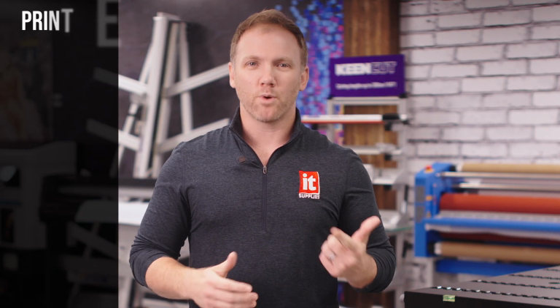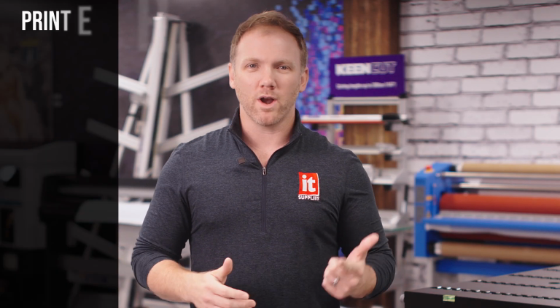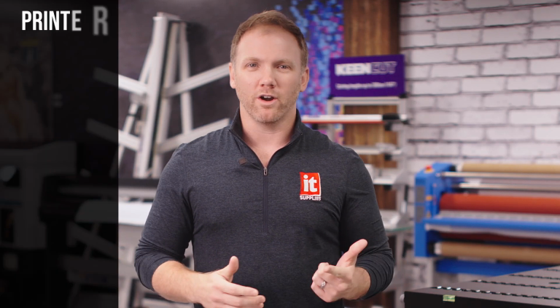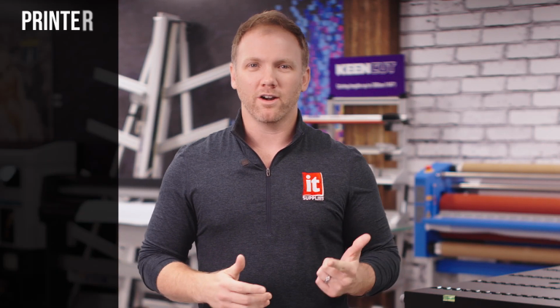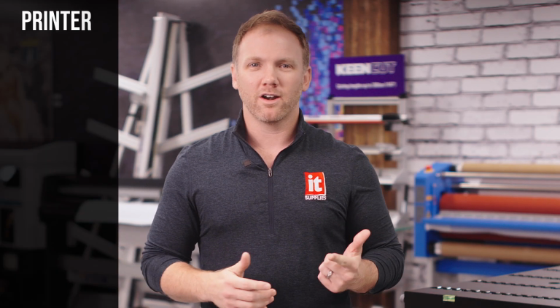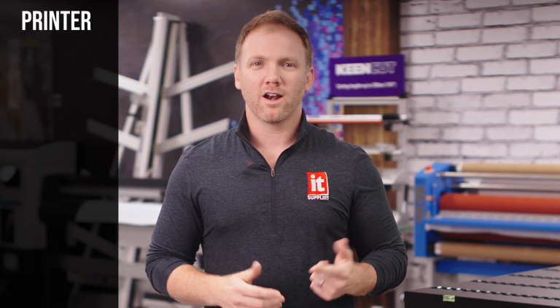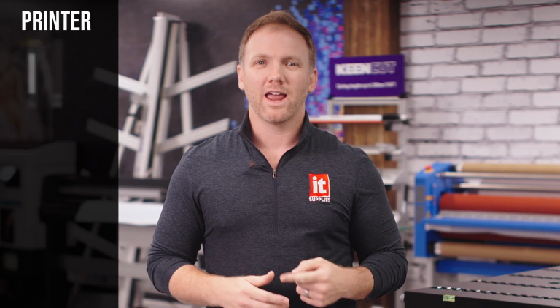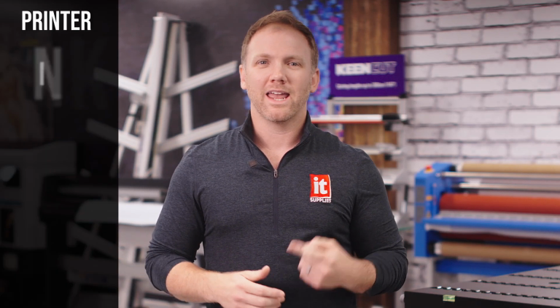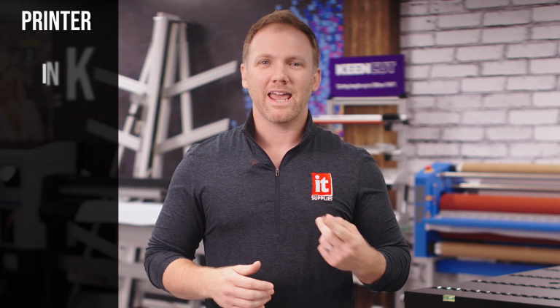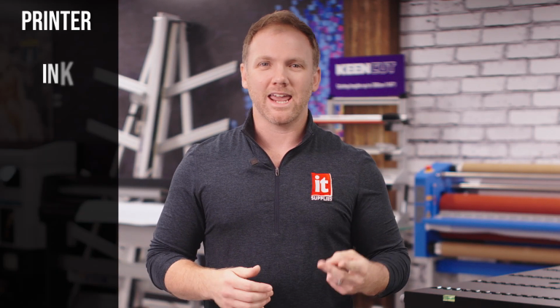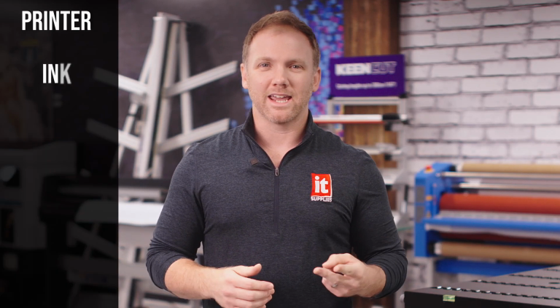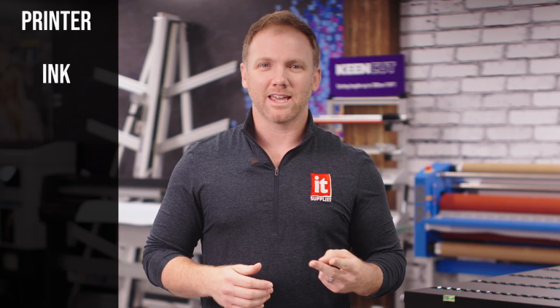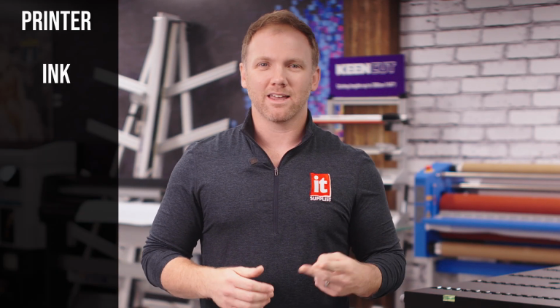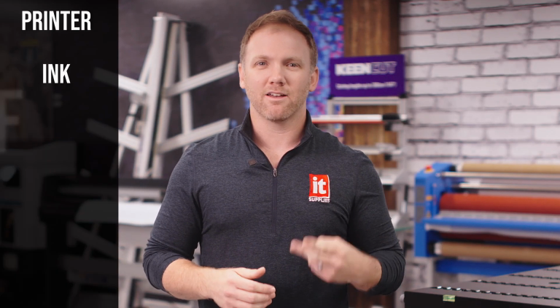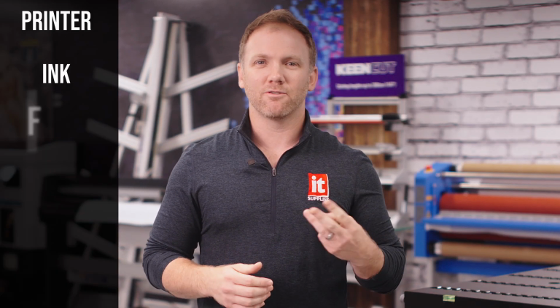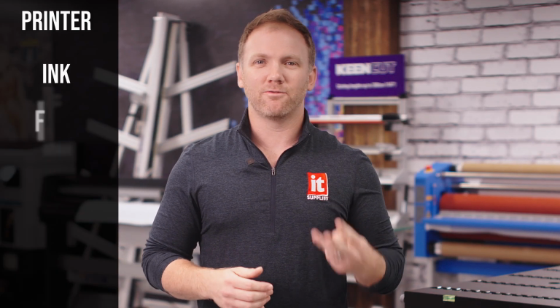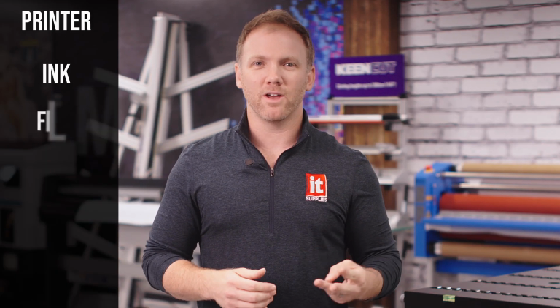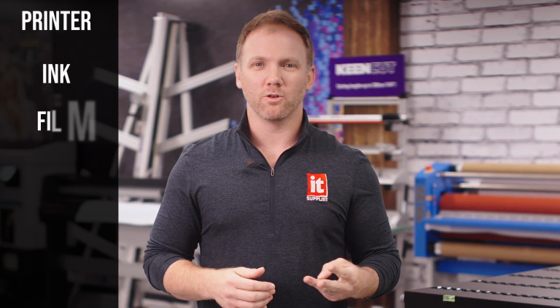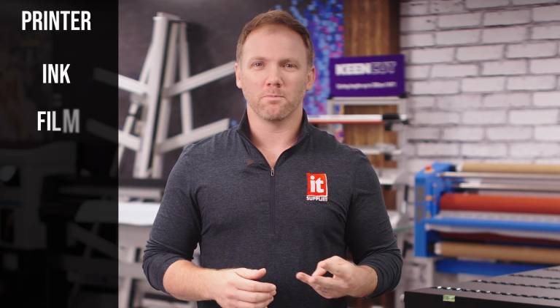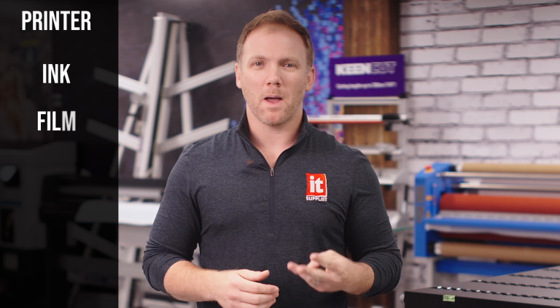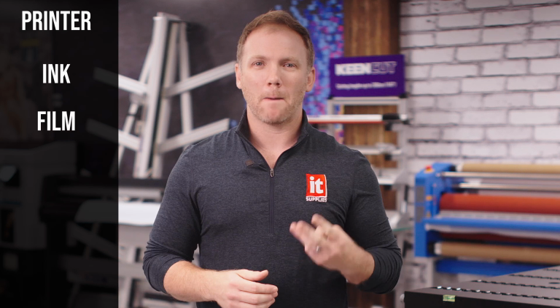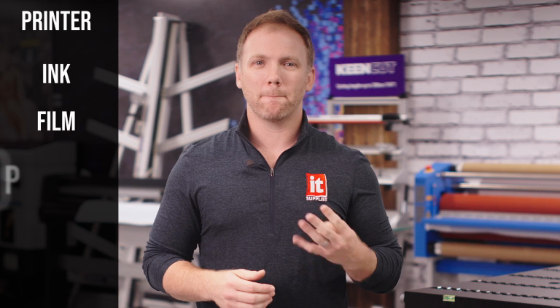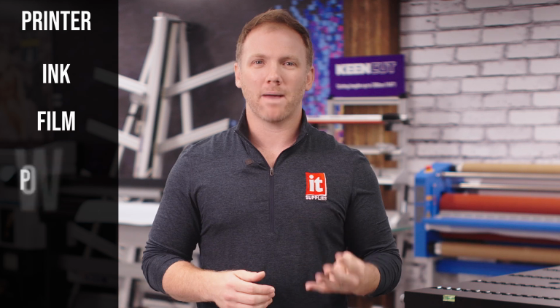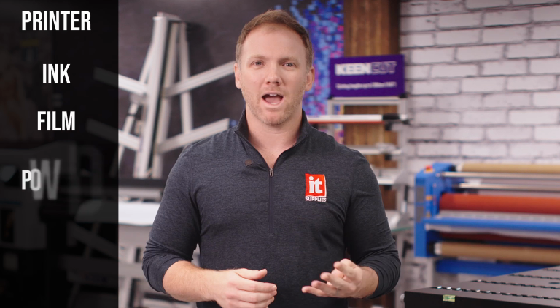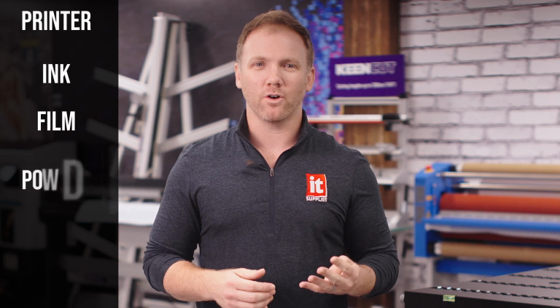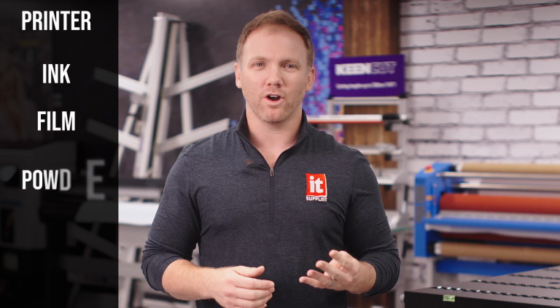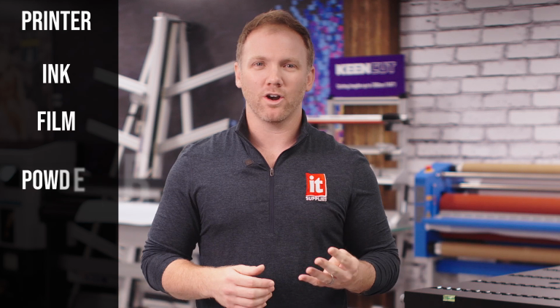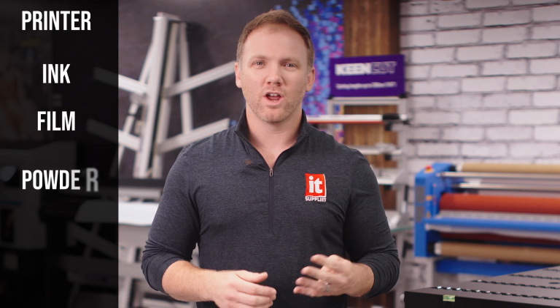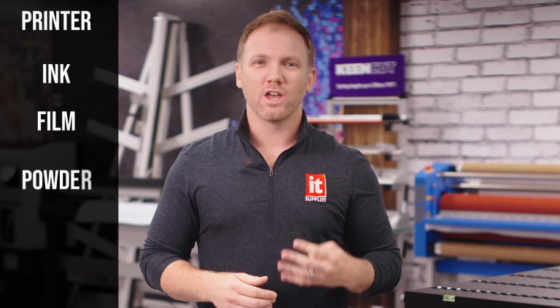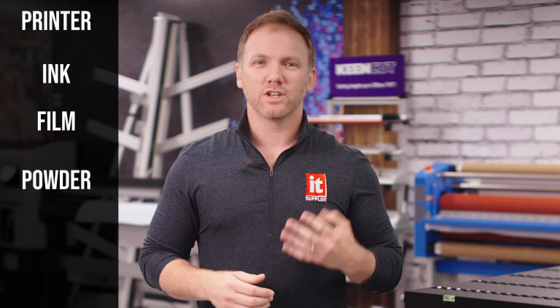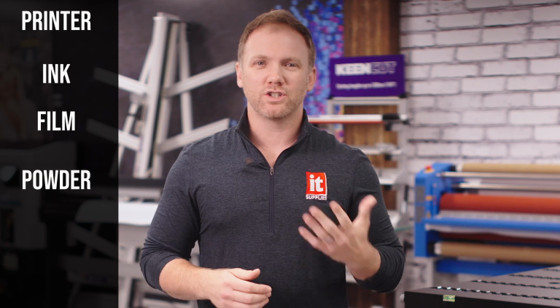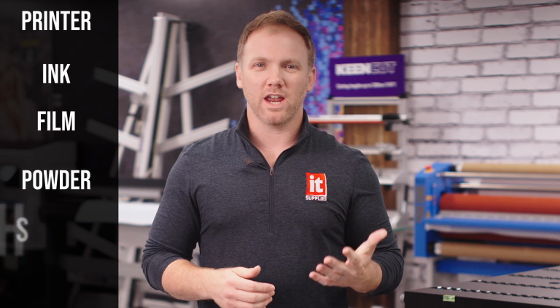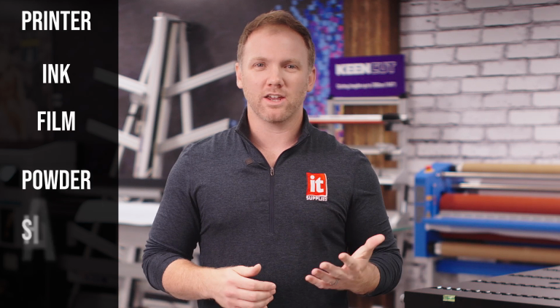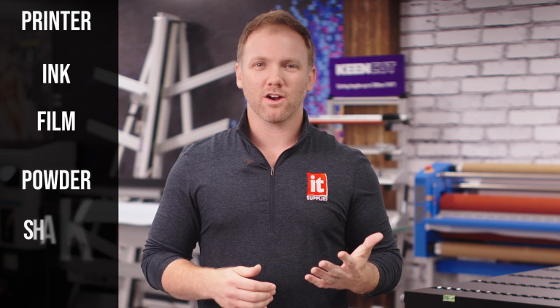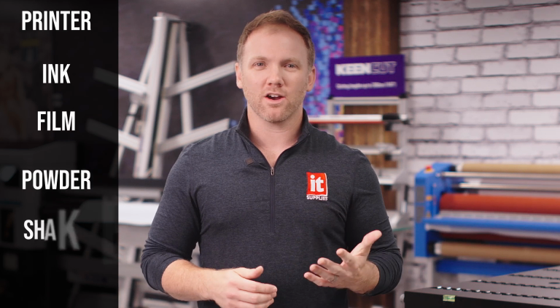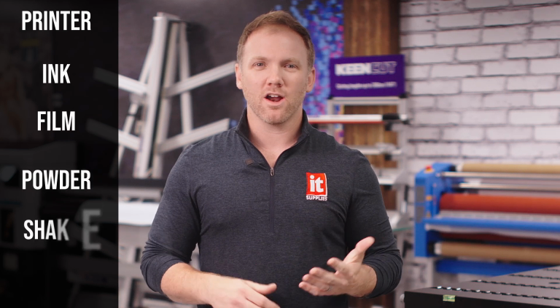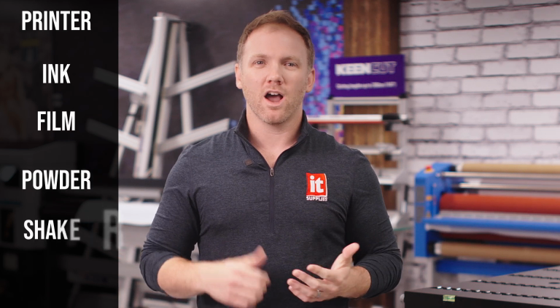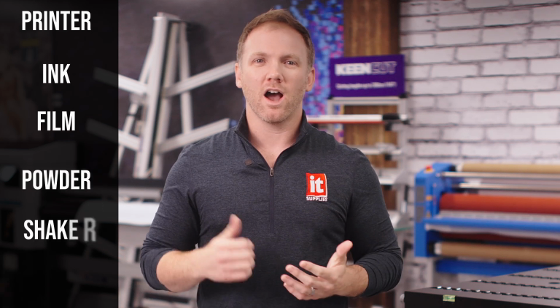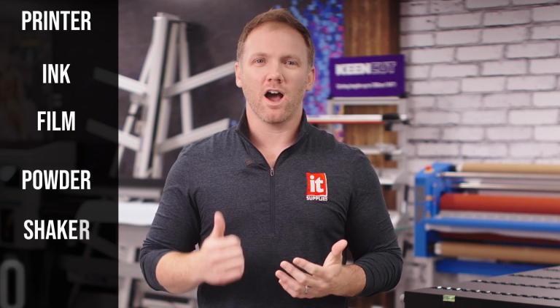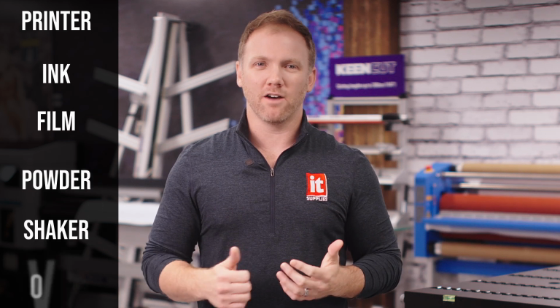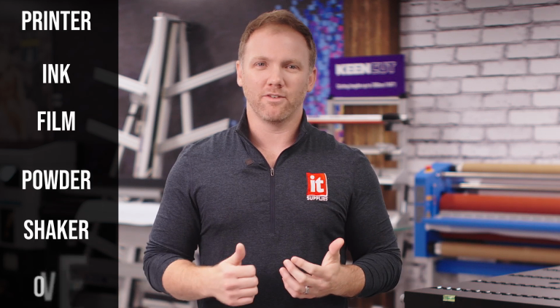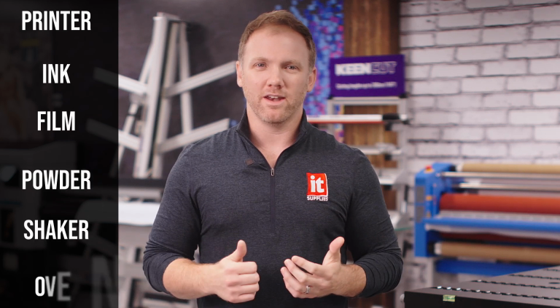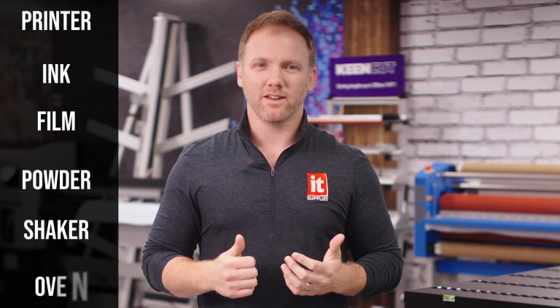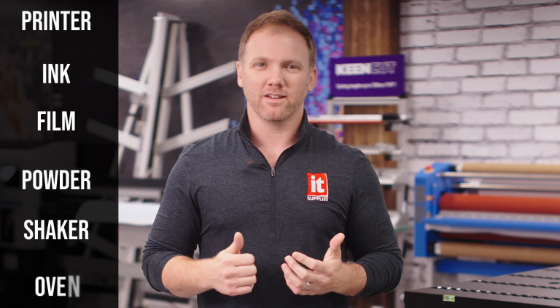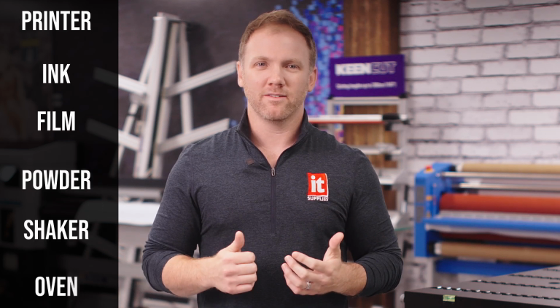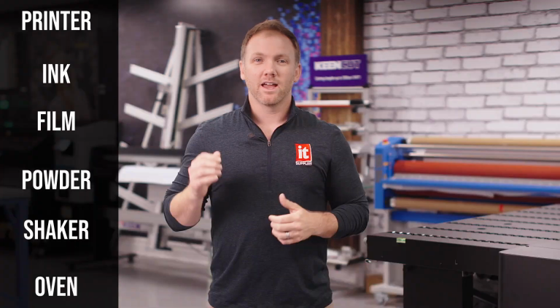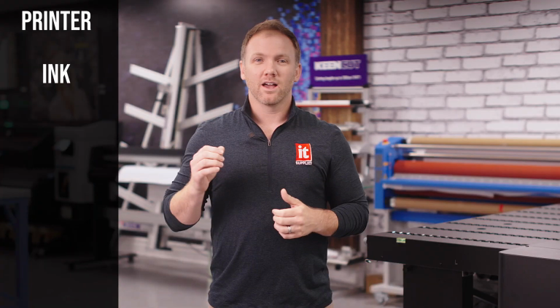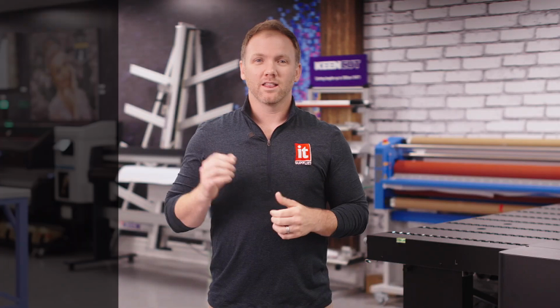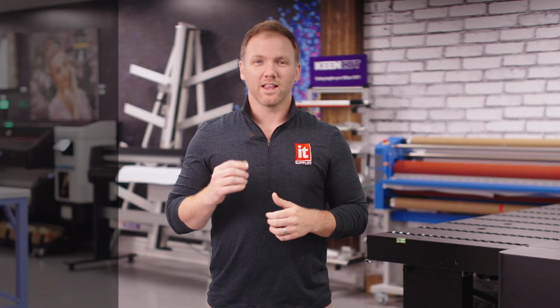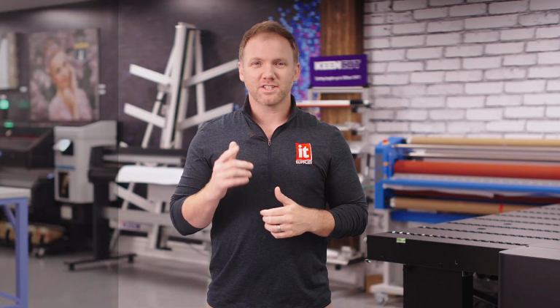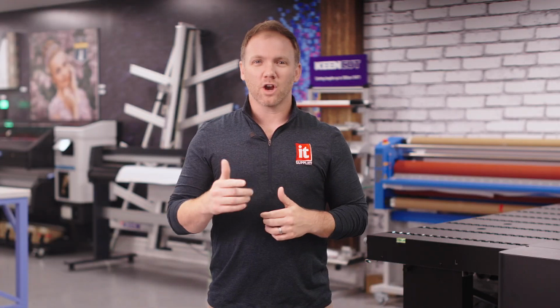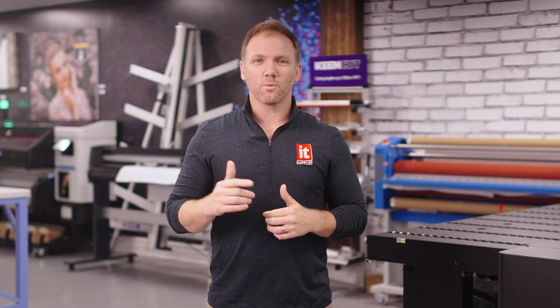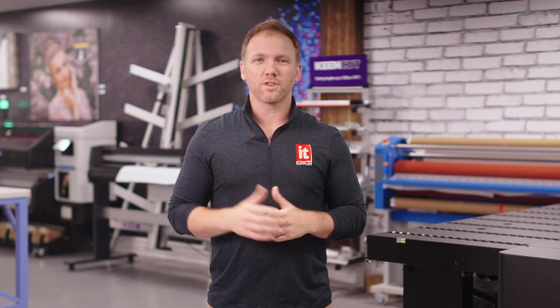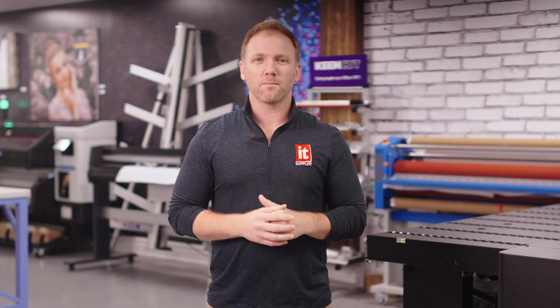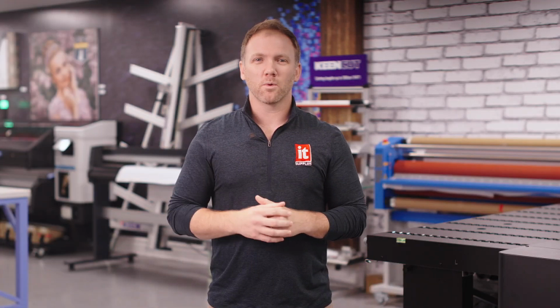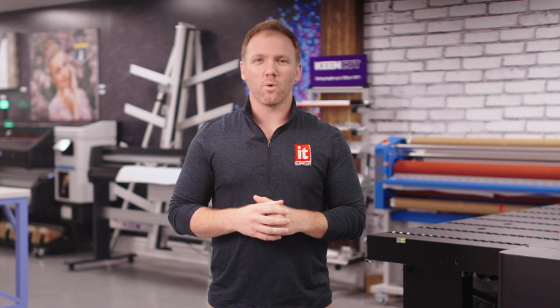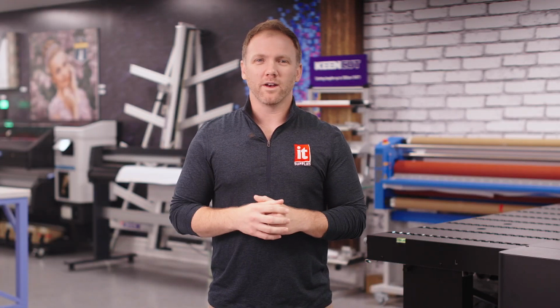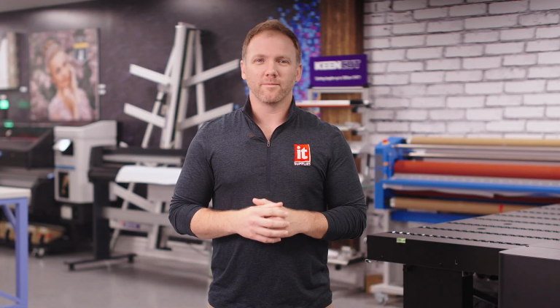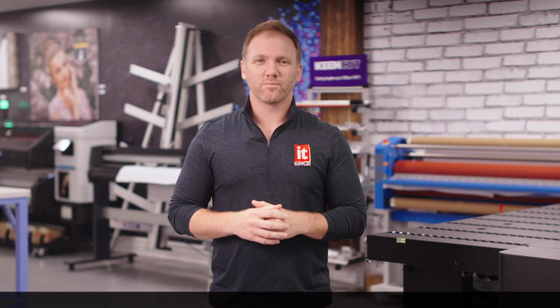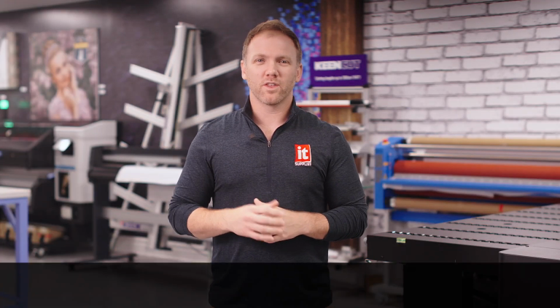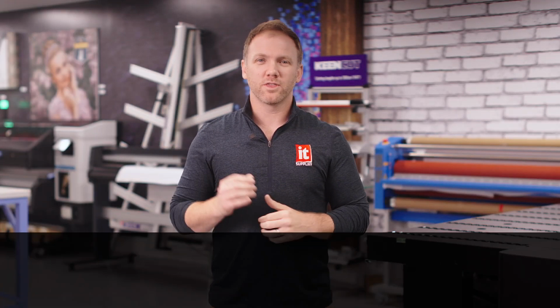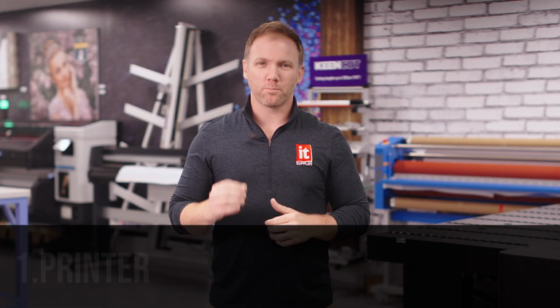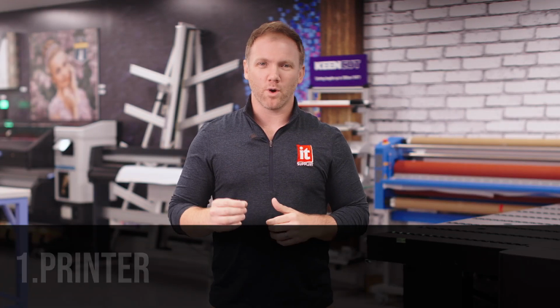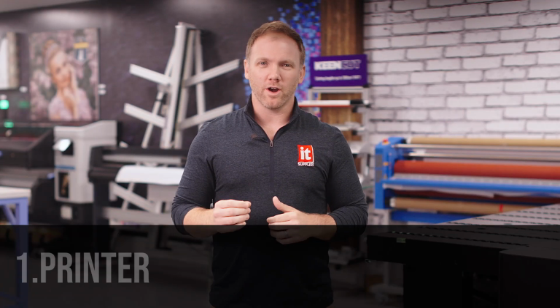The printer. Ink. Film. Powder. Shaker. Oven. Let's start with number one: the printer.